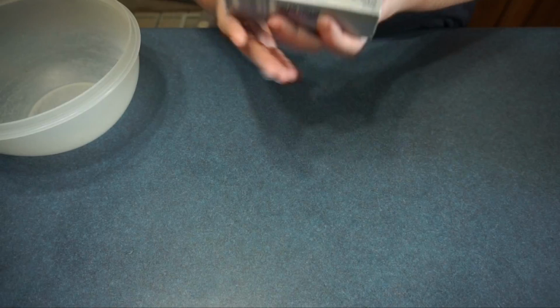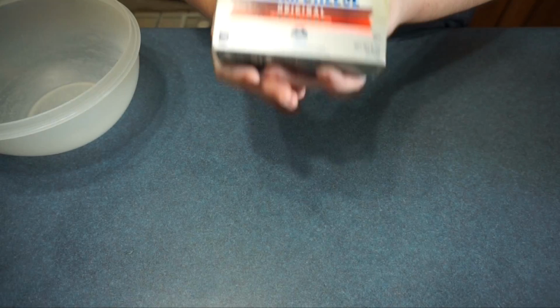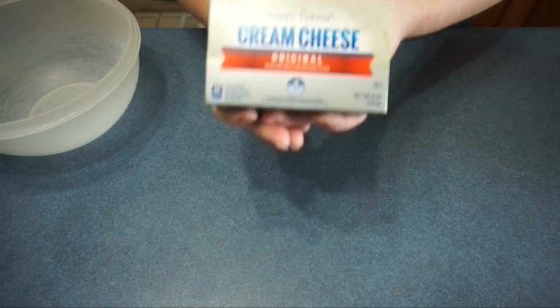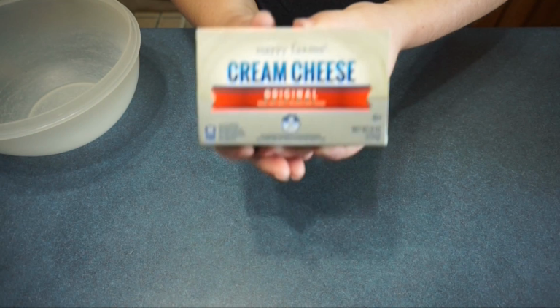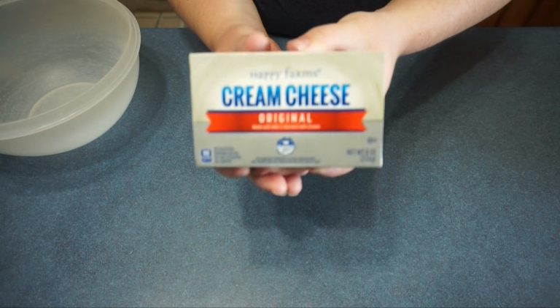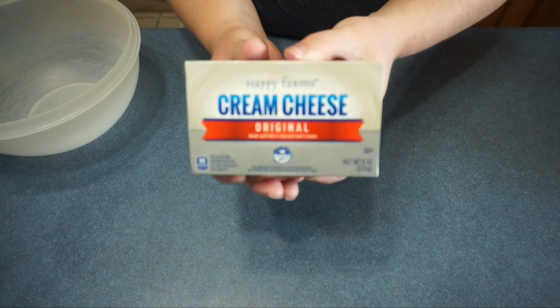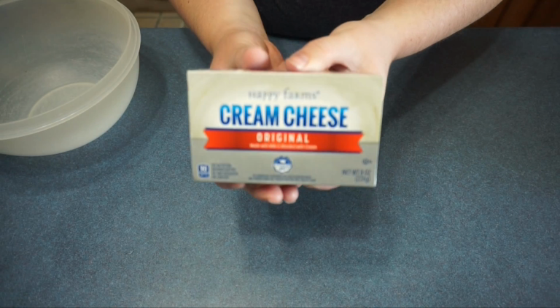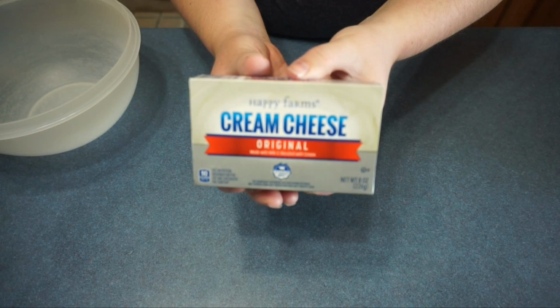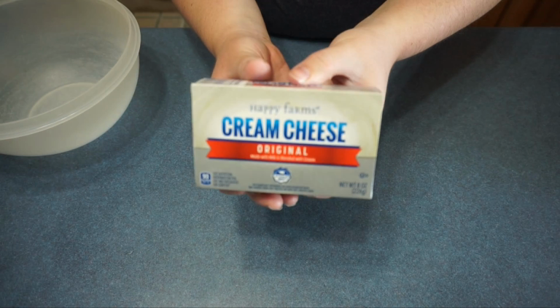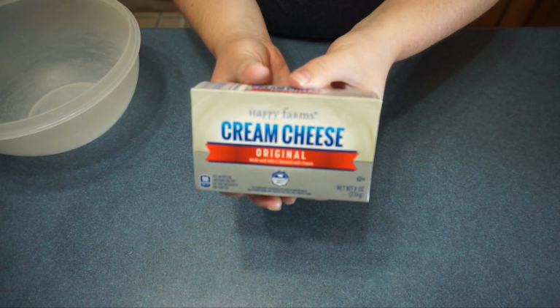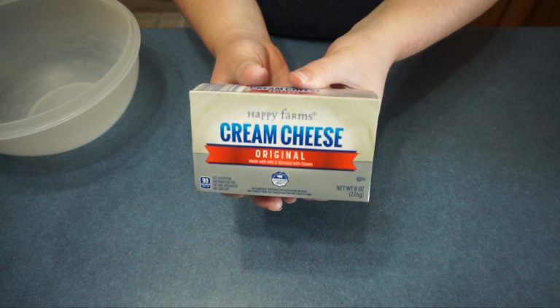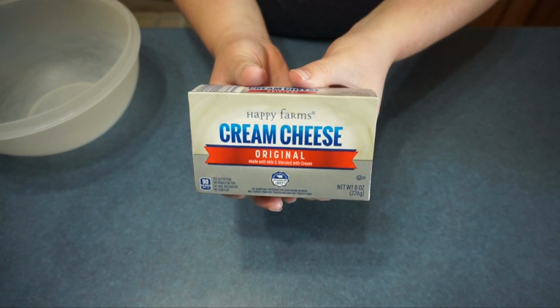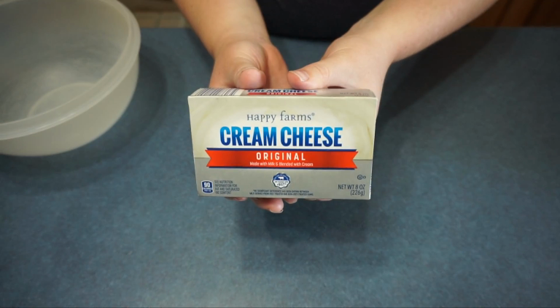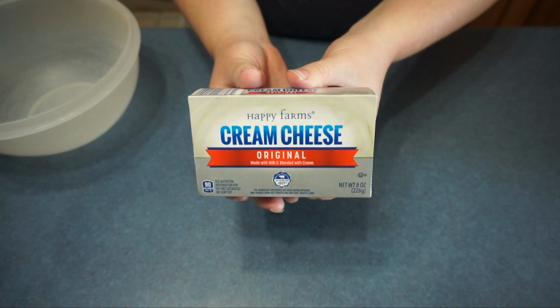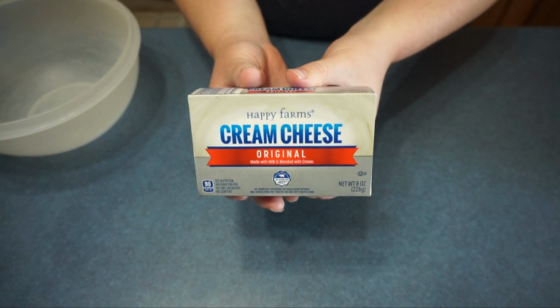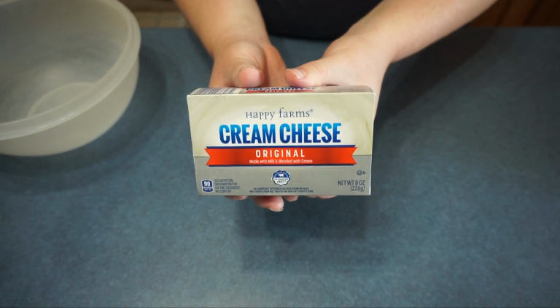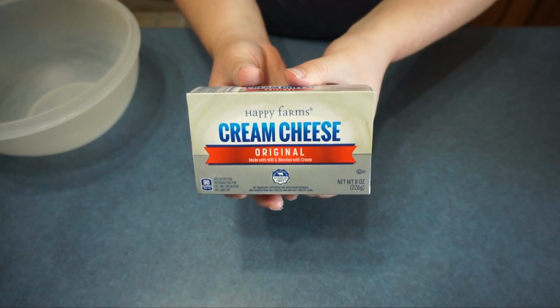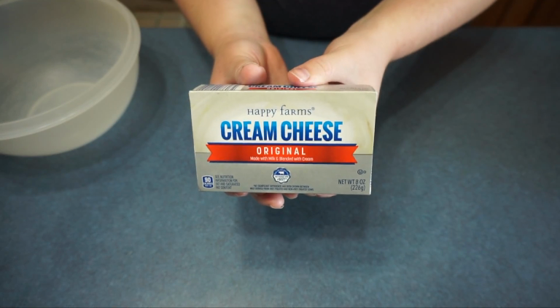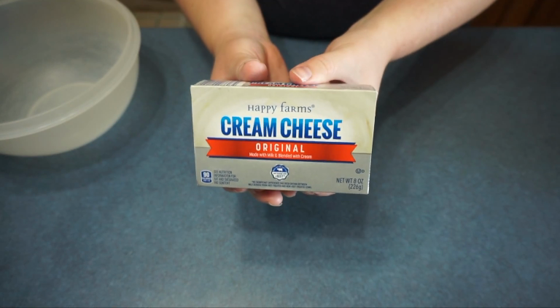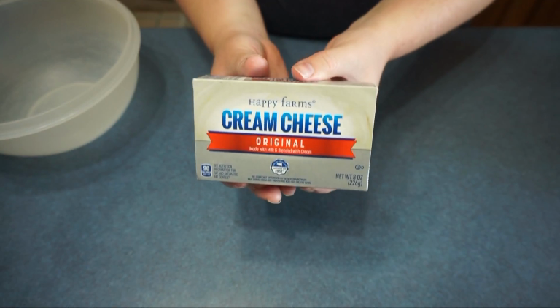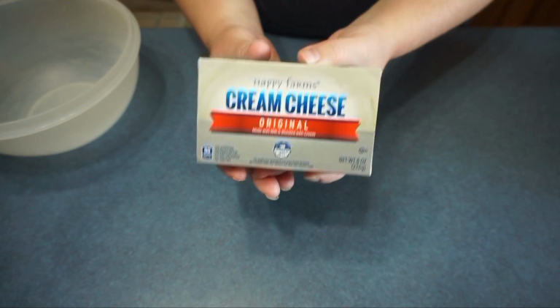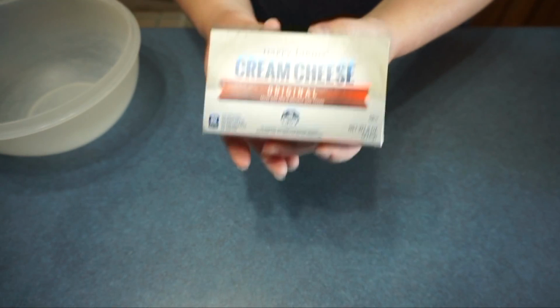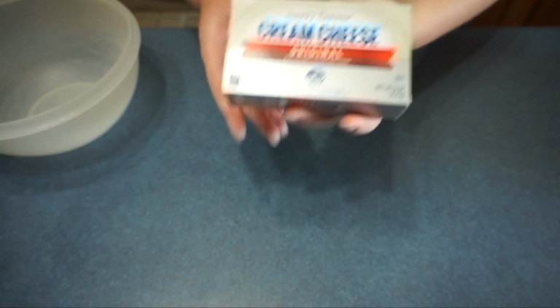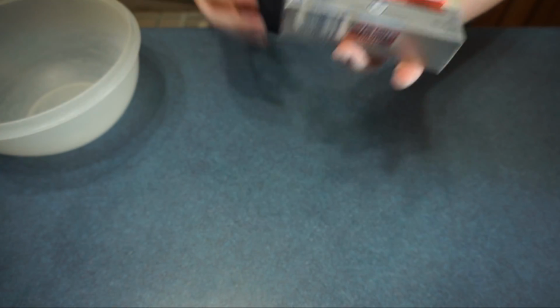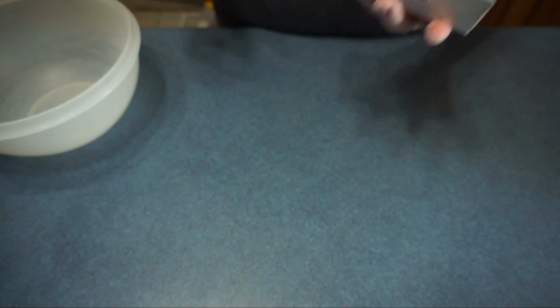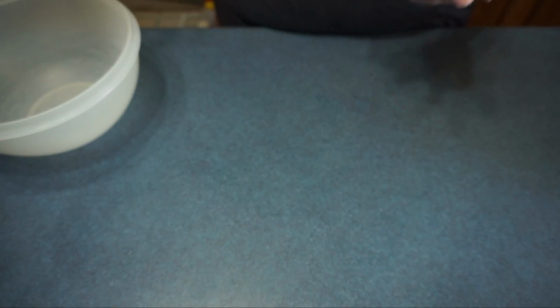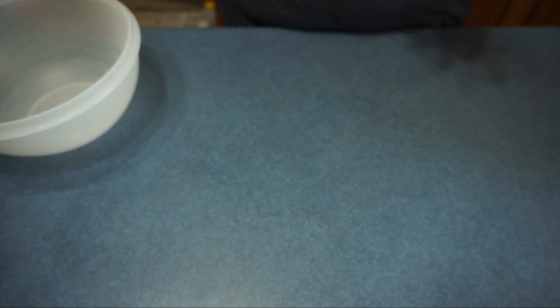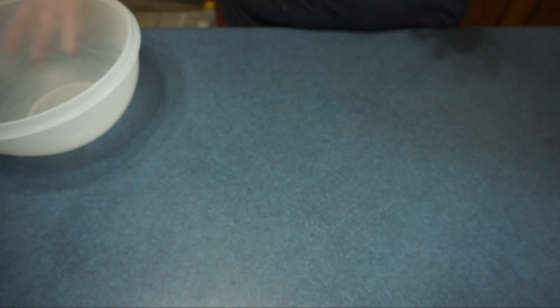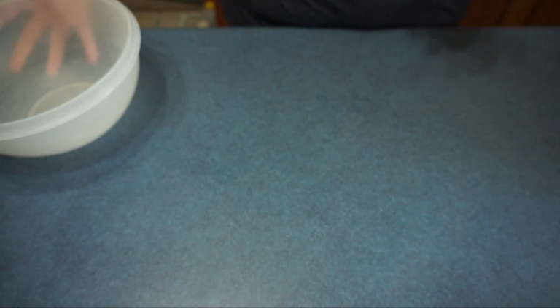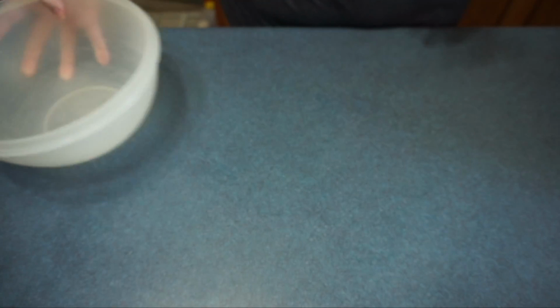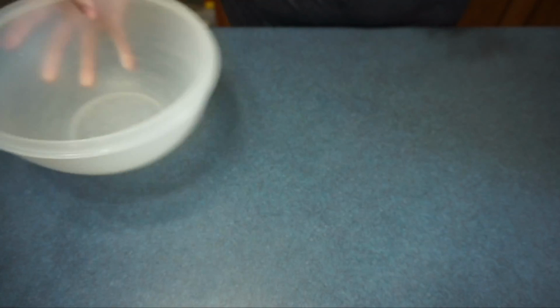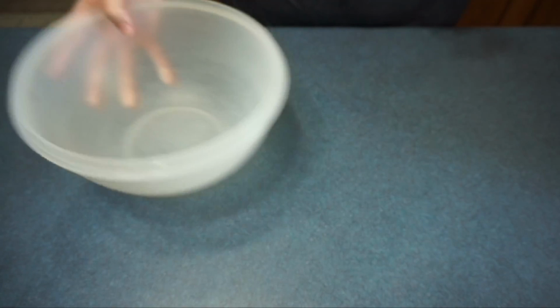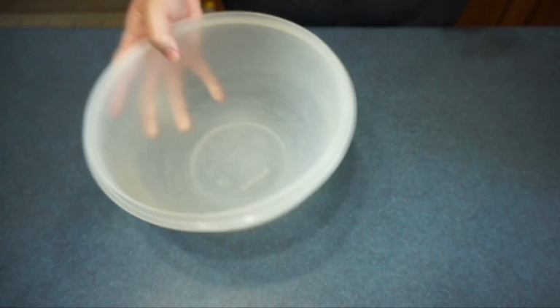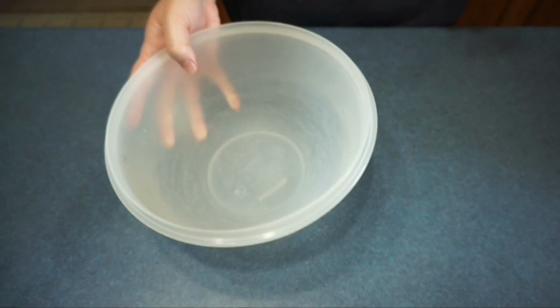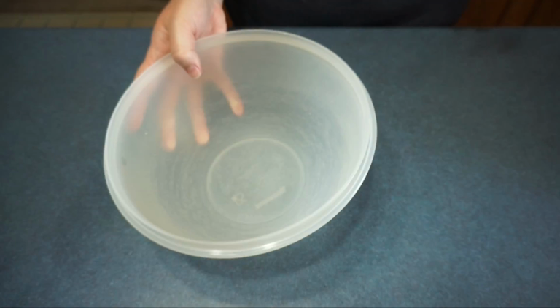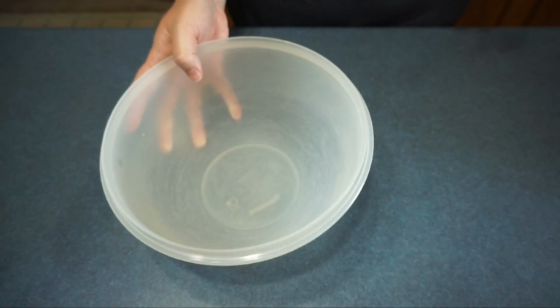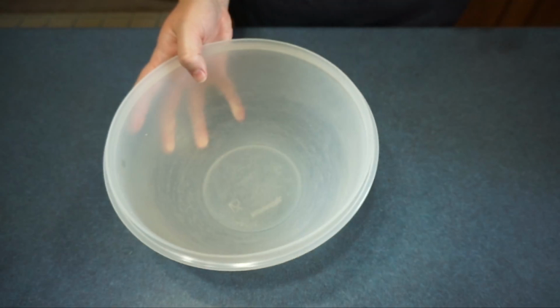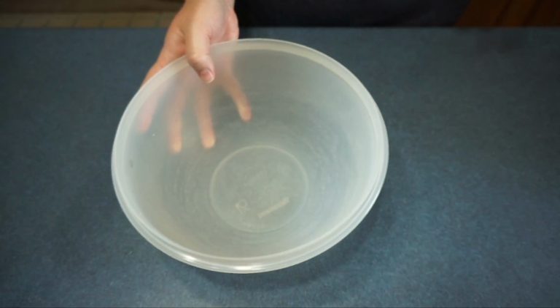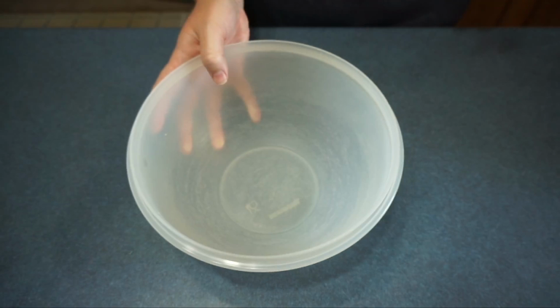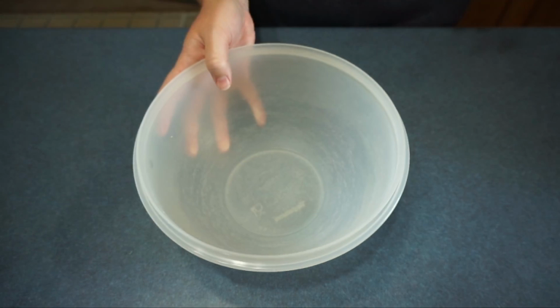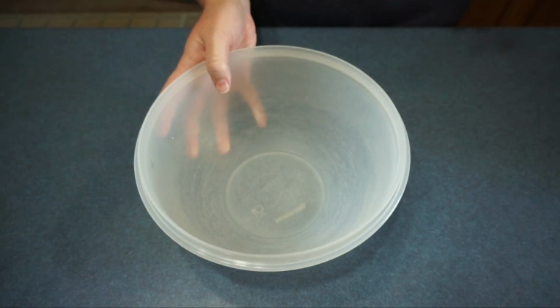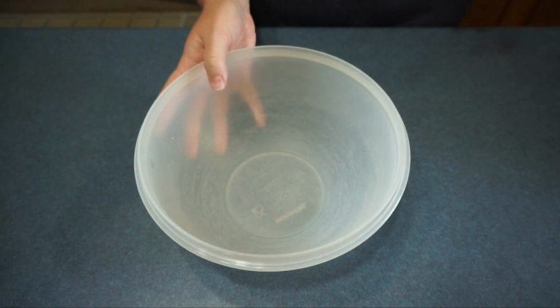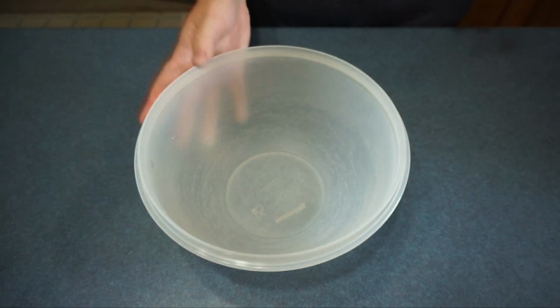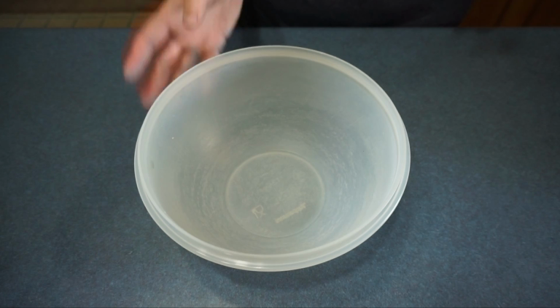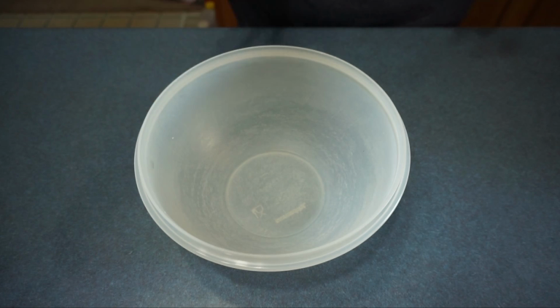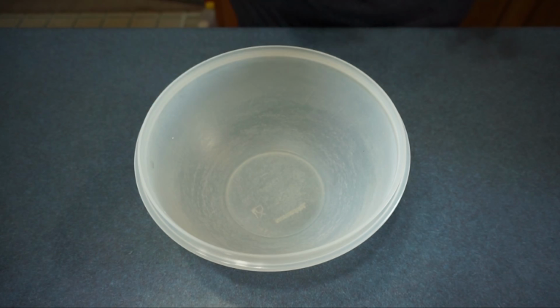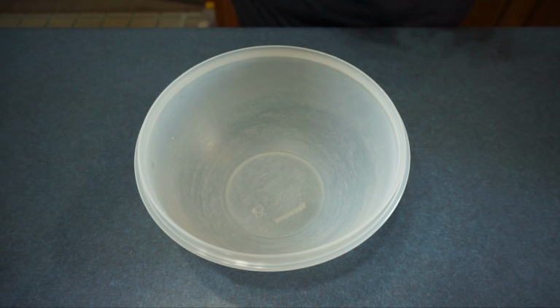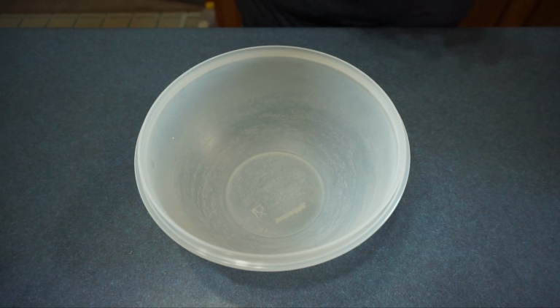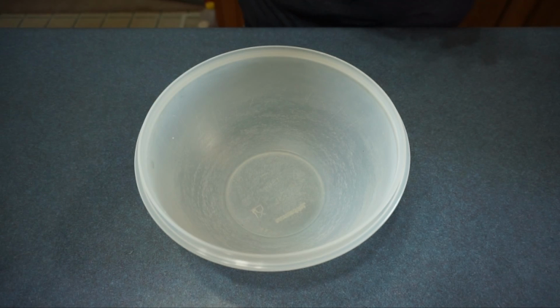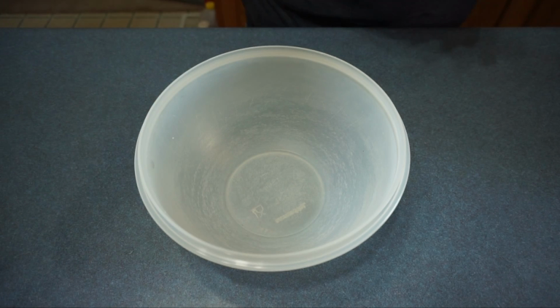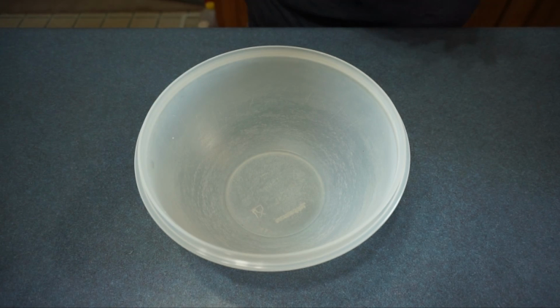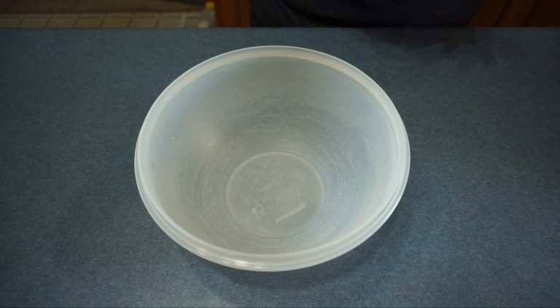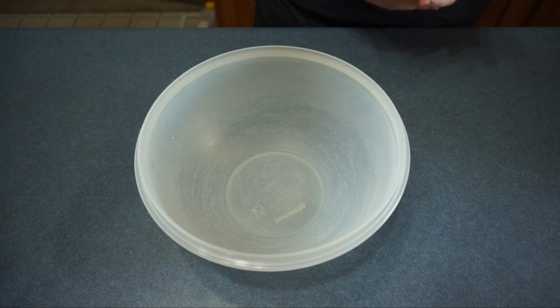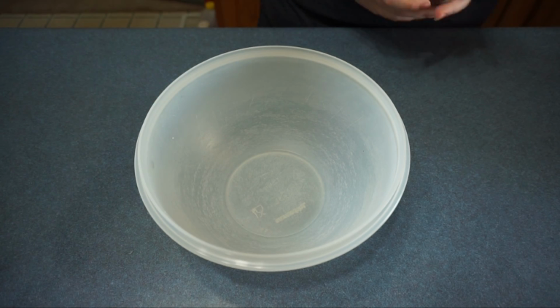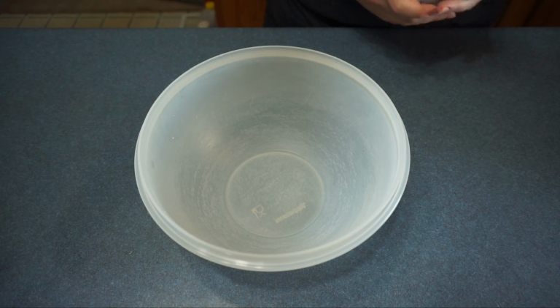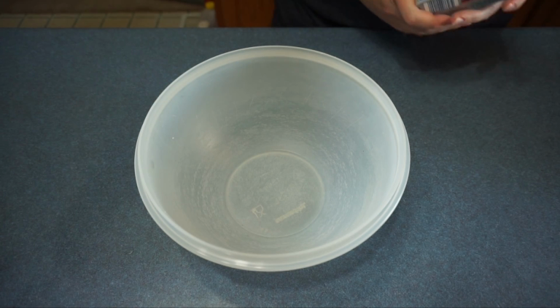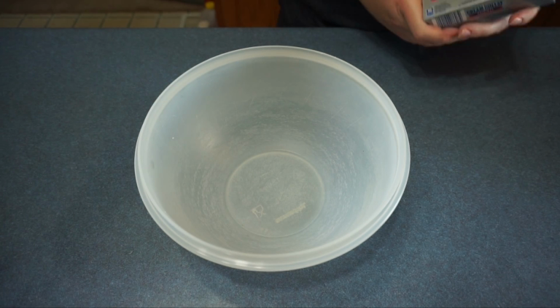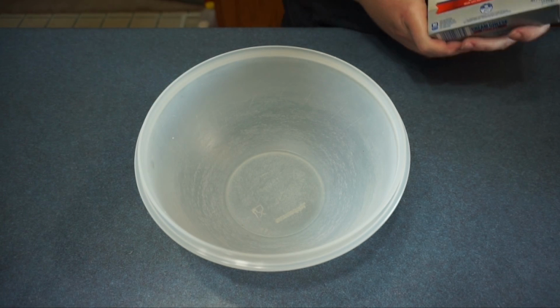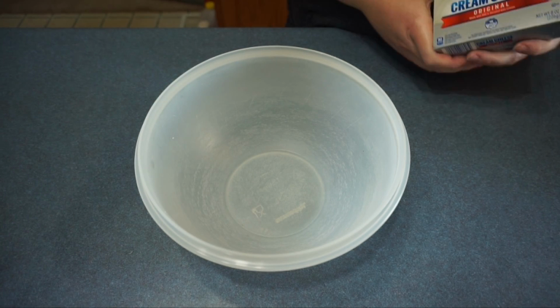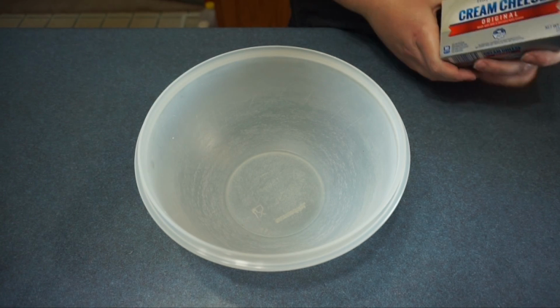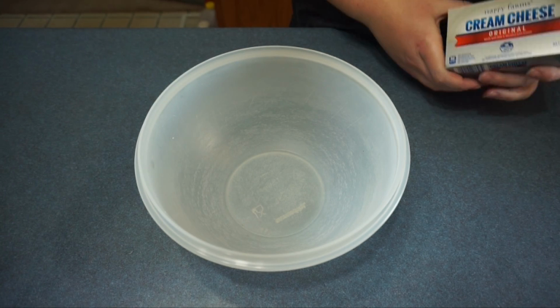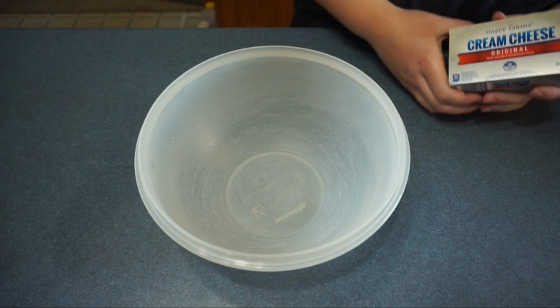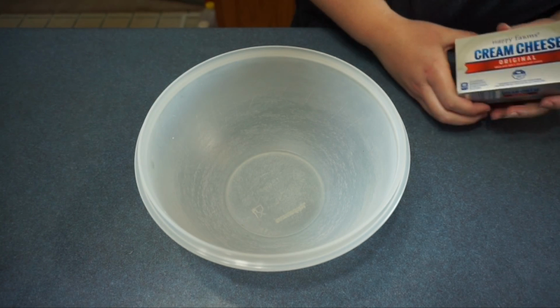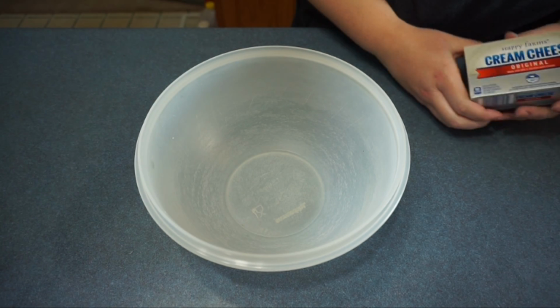Next we are going to take 3 8-ounce cream cheeses and put them in a bowl and beat it with a mixer.